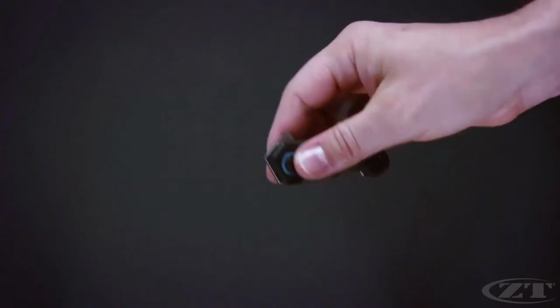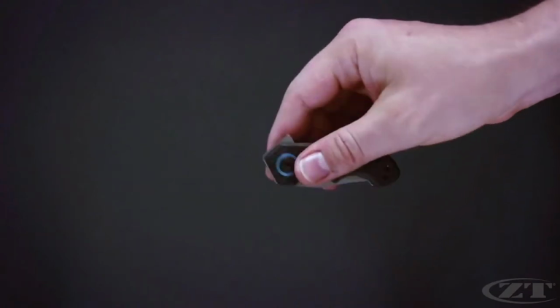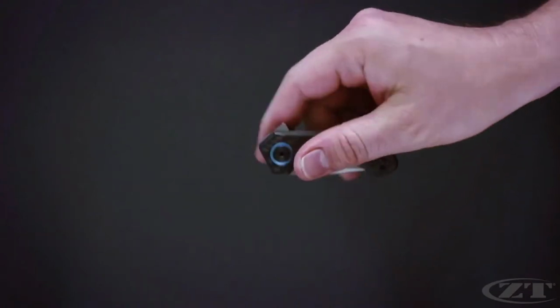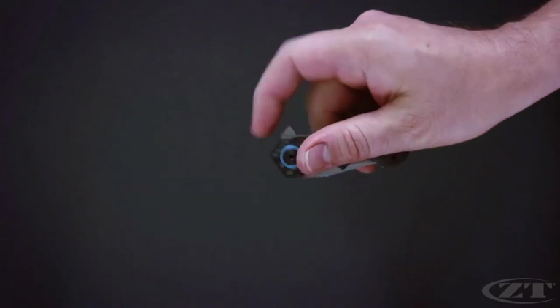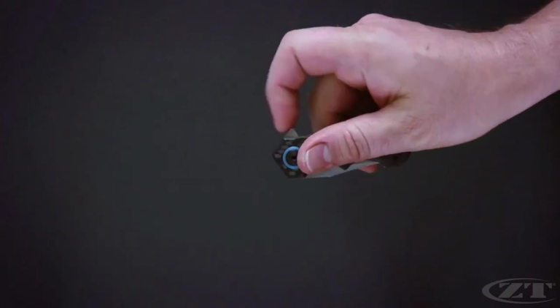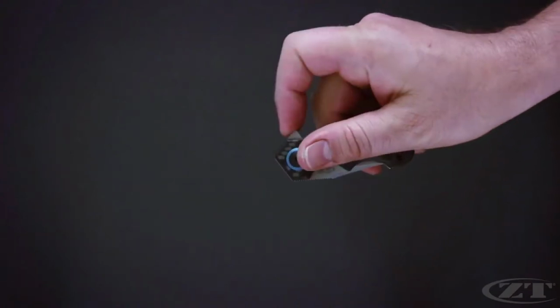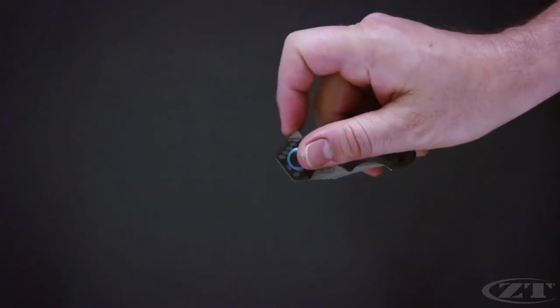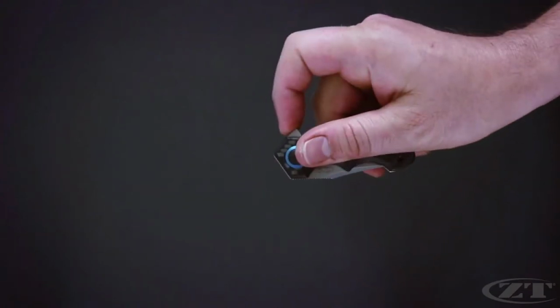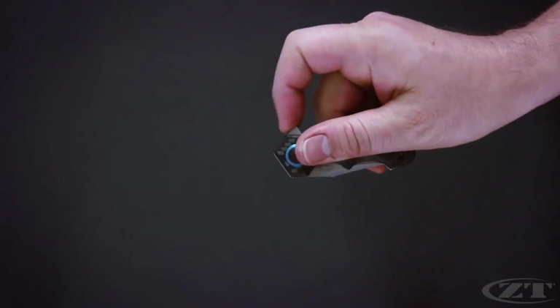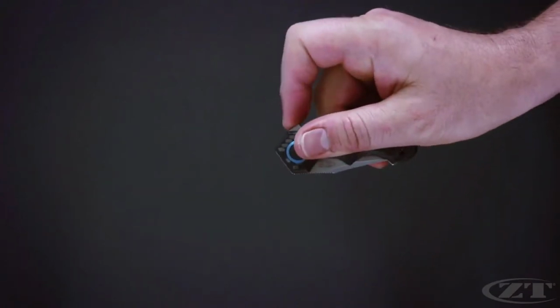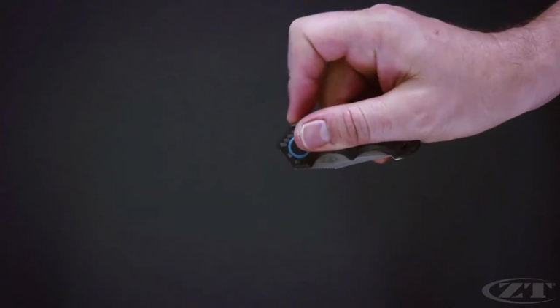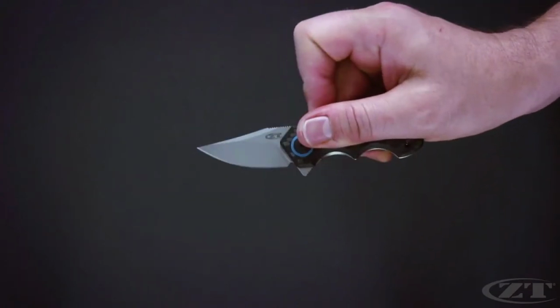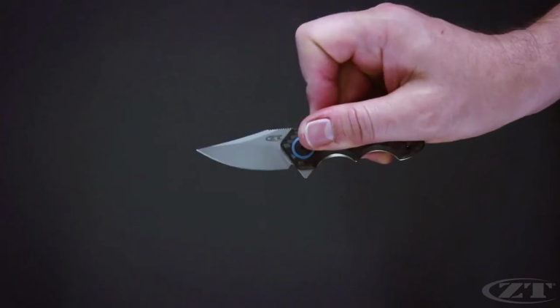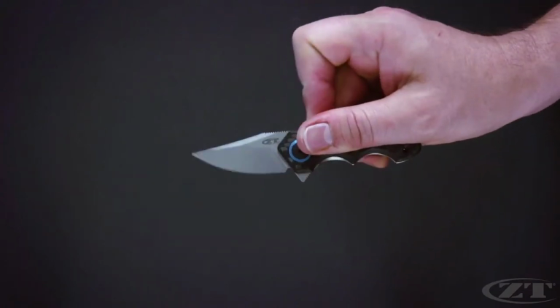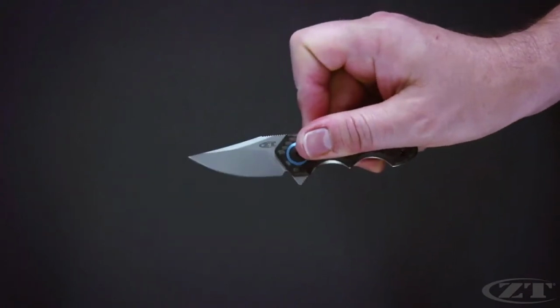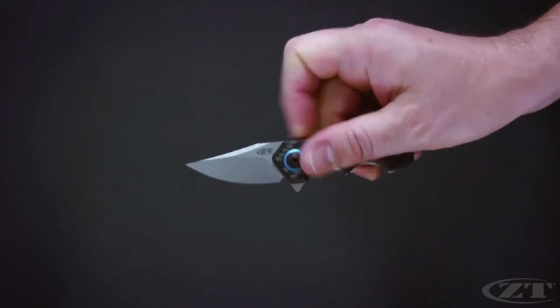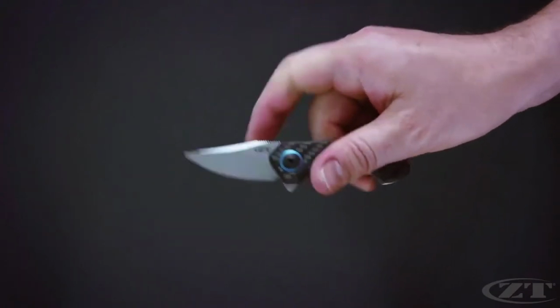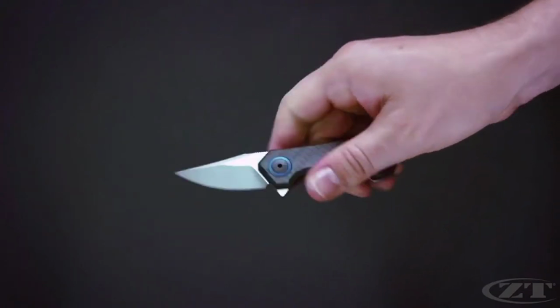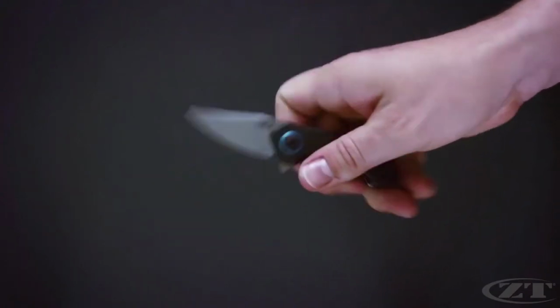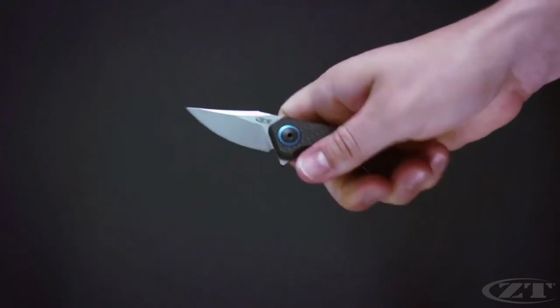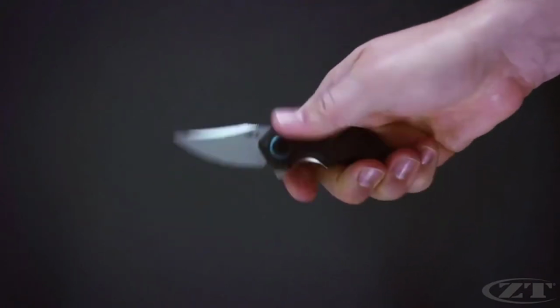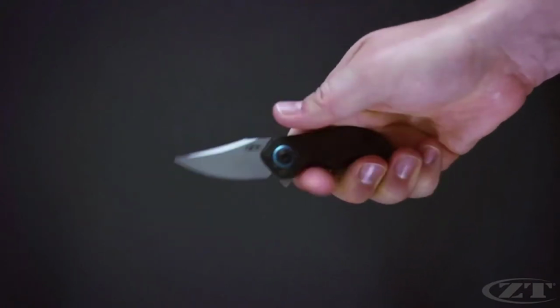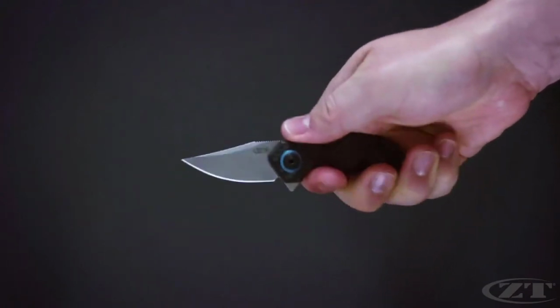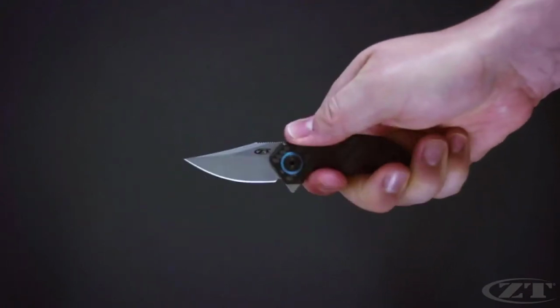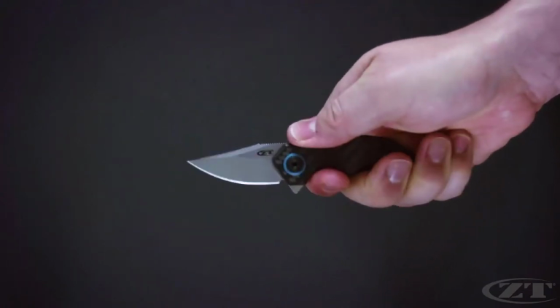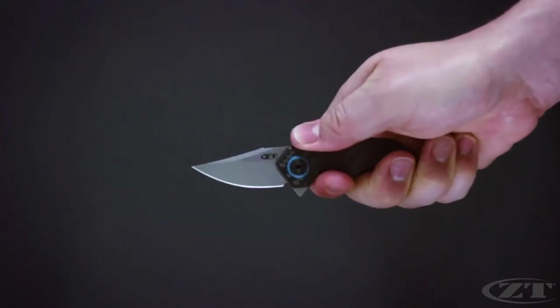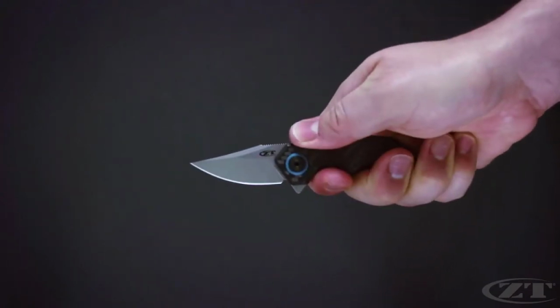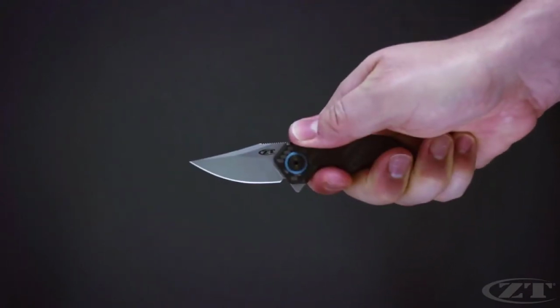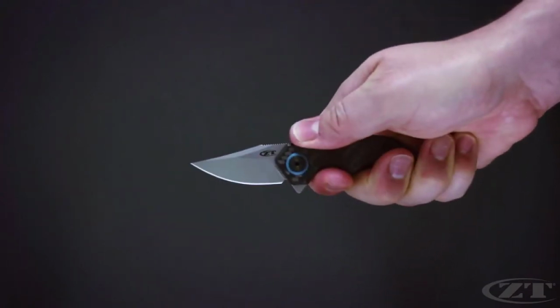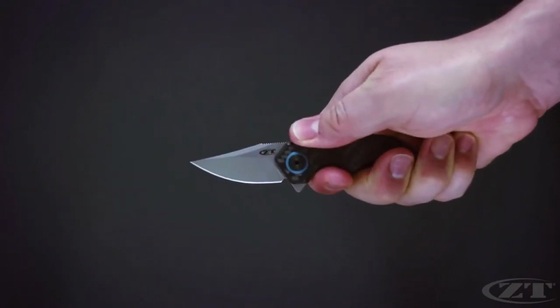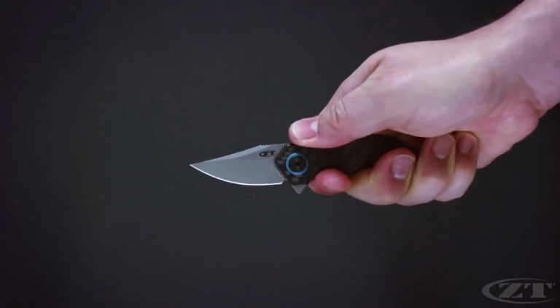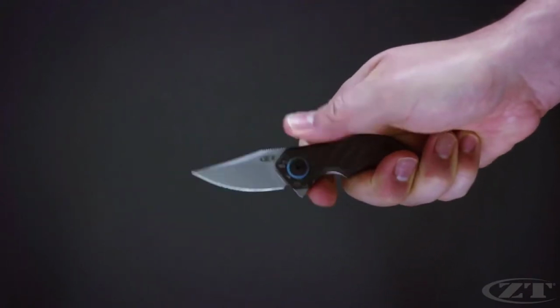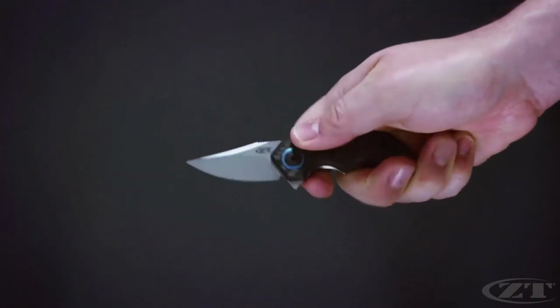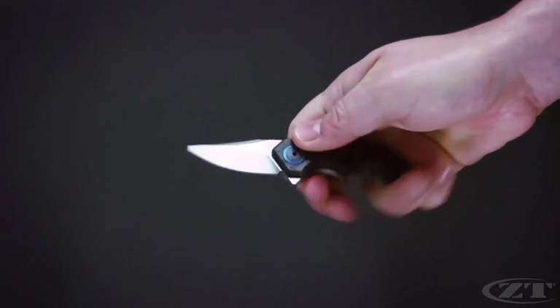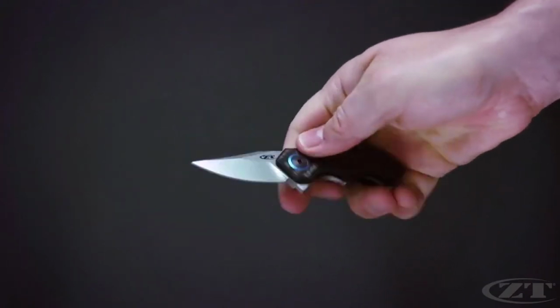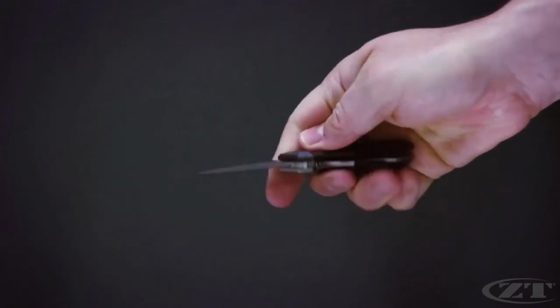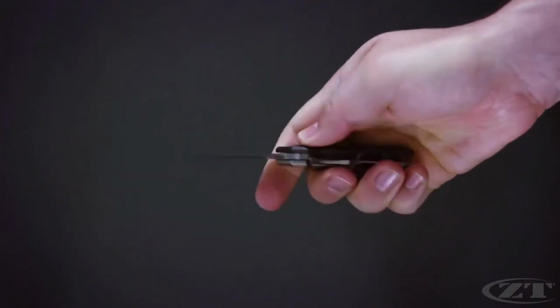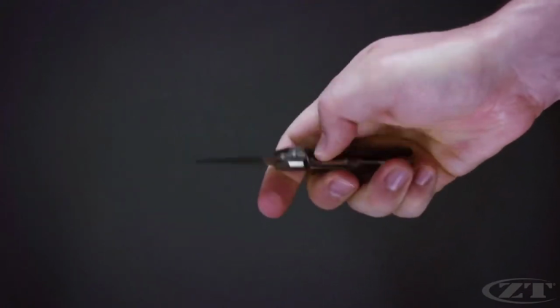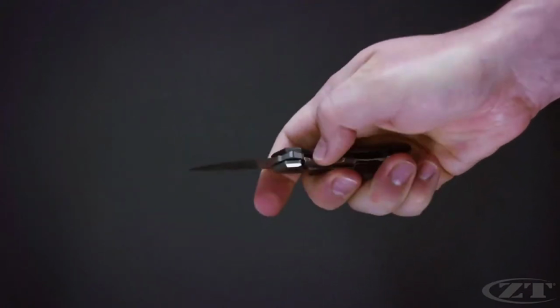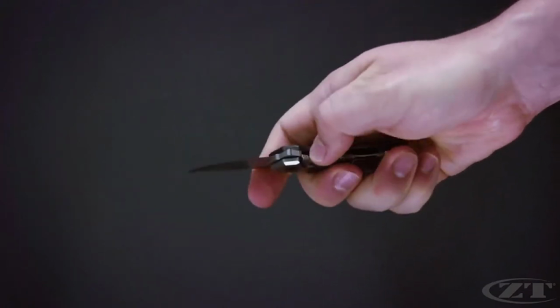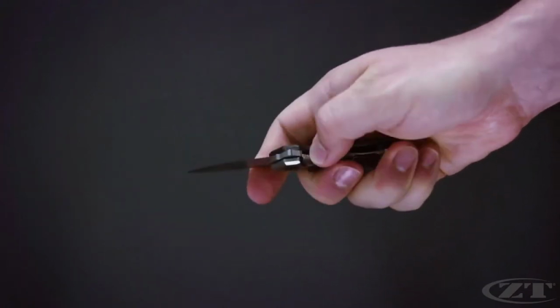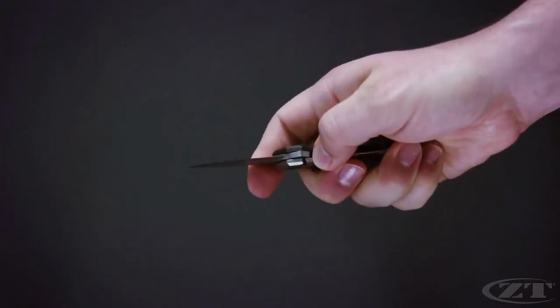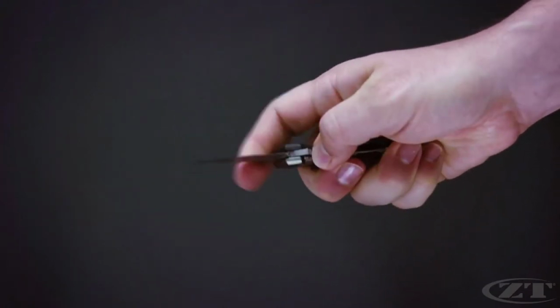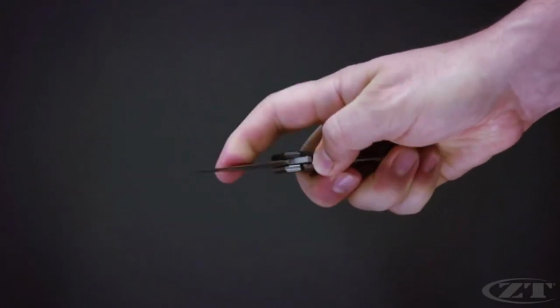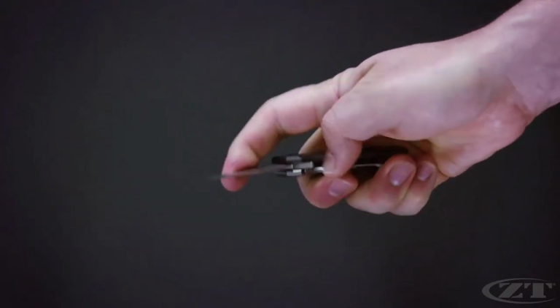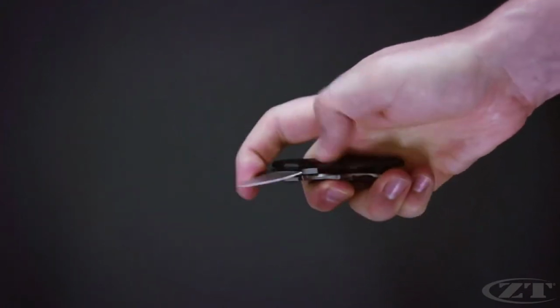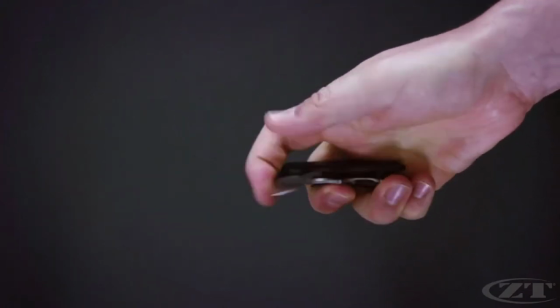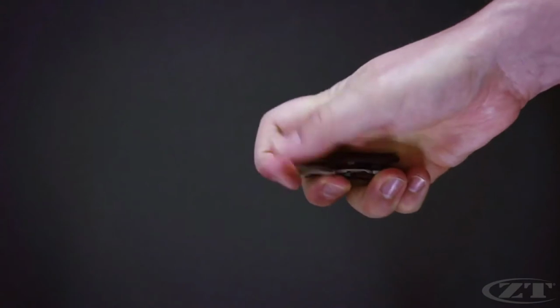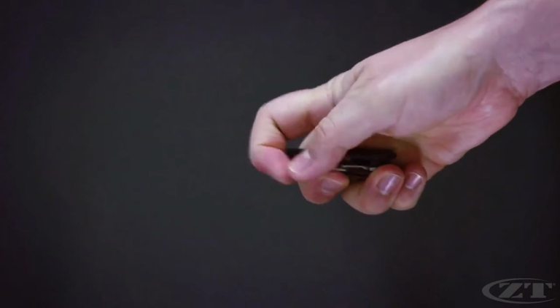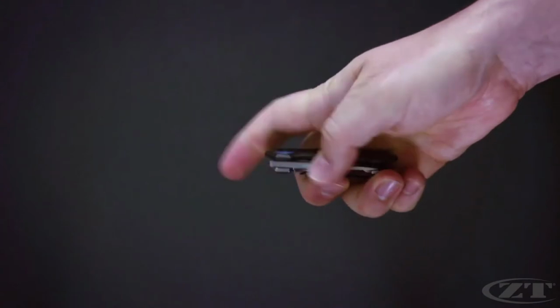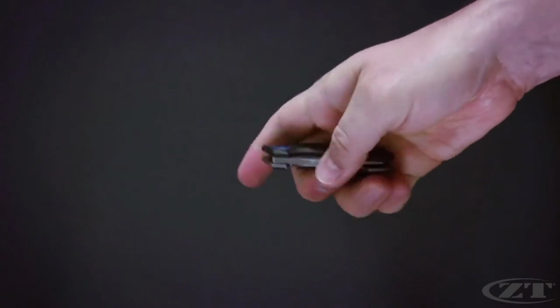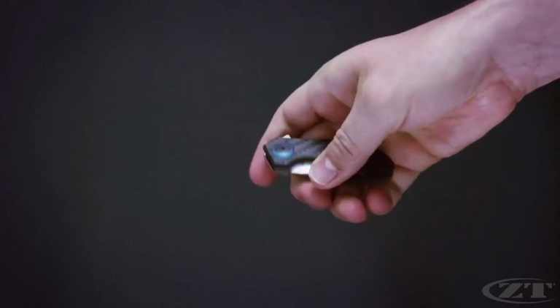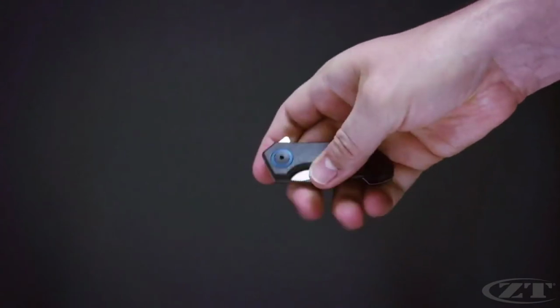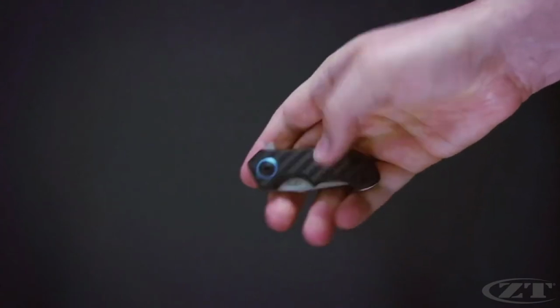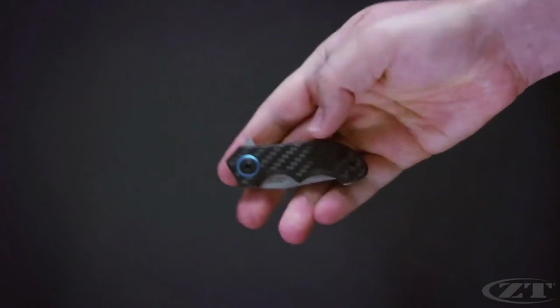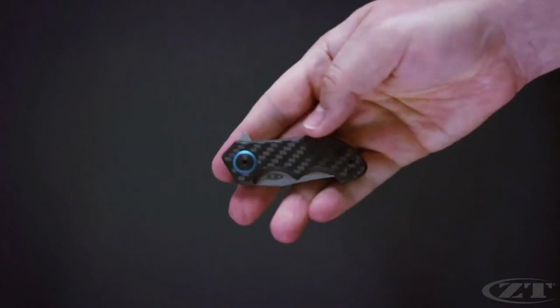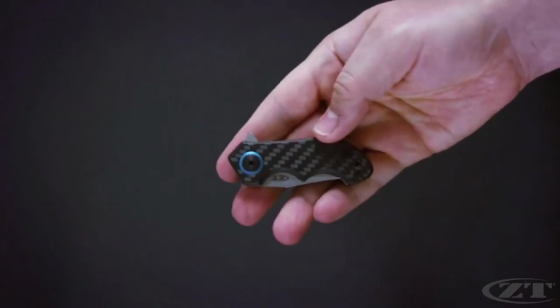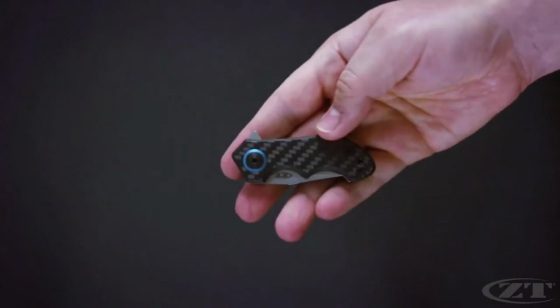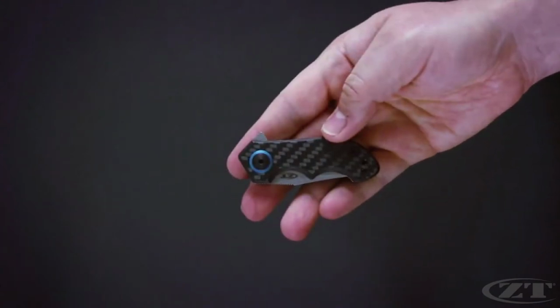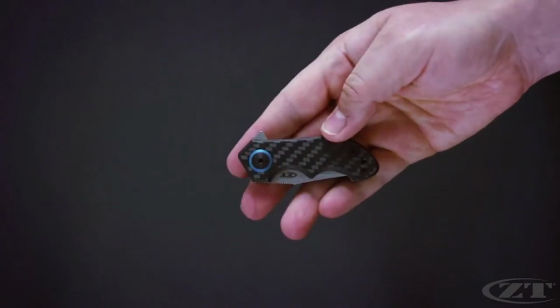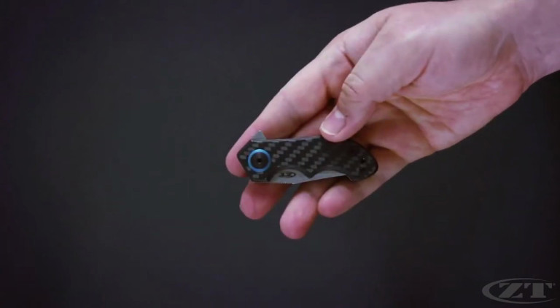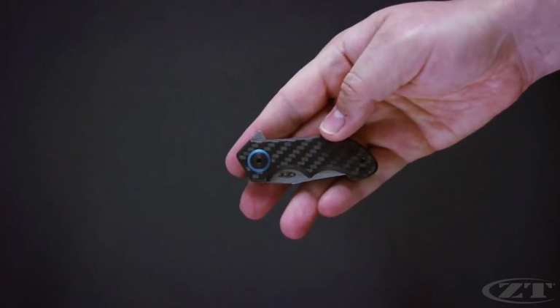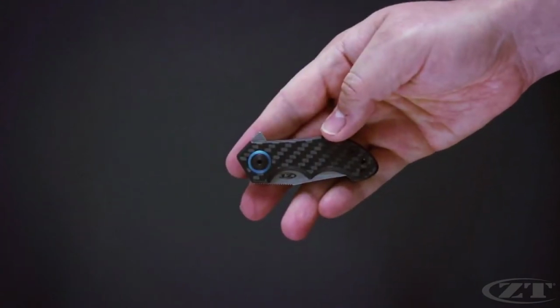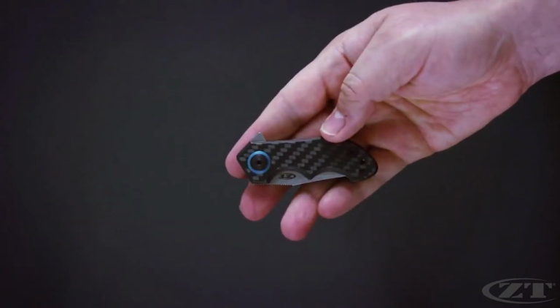The smallest knife in the ZT lineup is aptly named after one of the smallest firearm calibers, the 22.